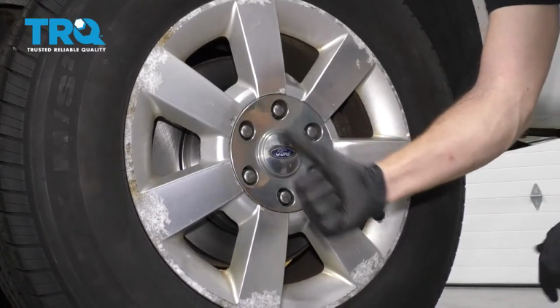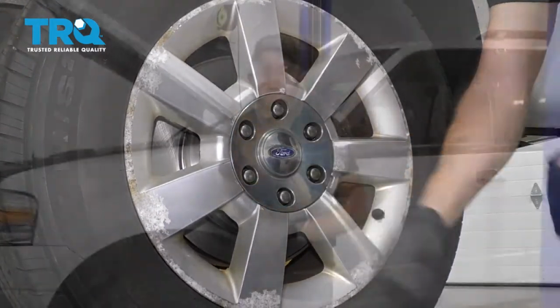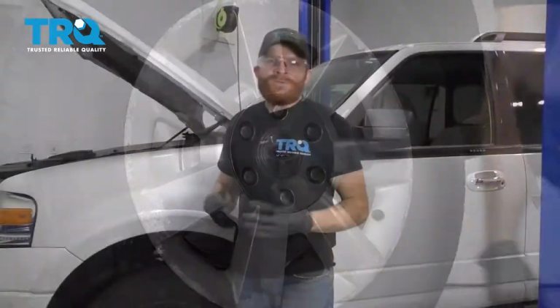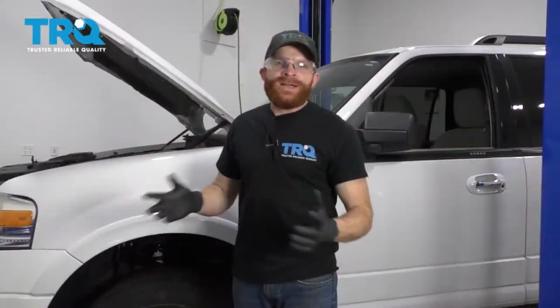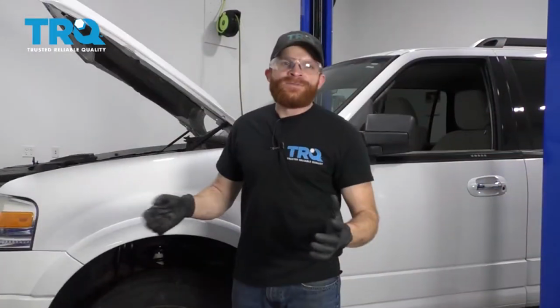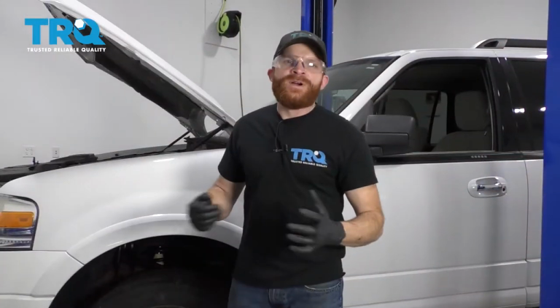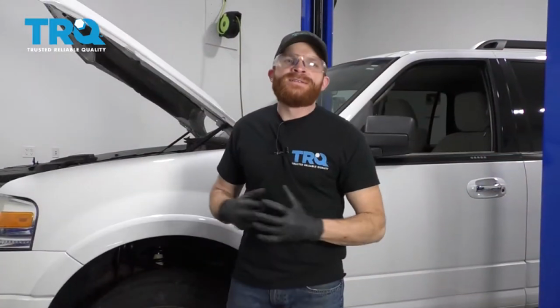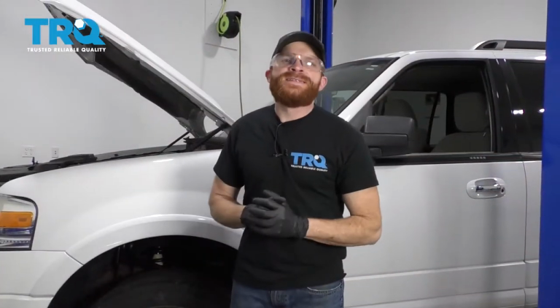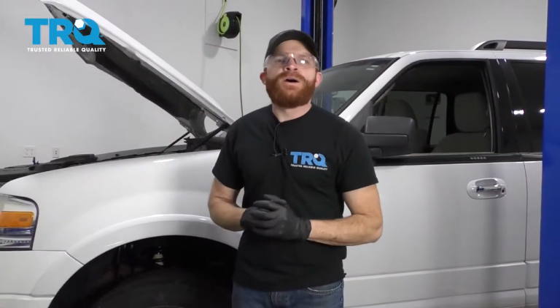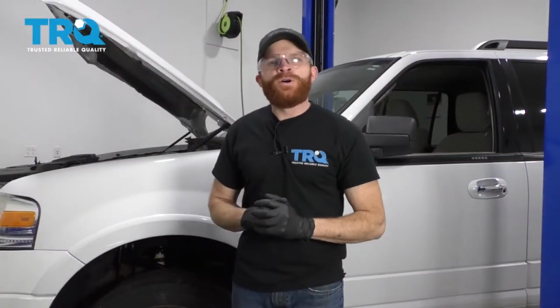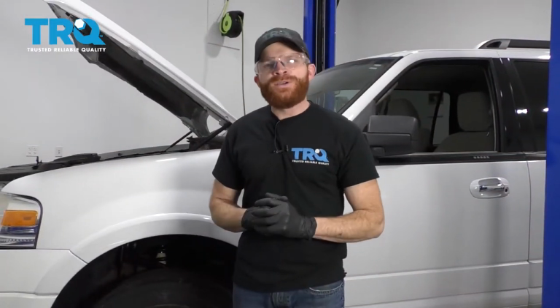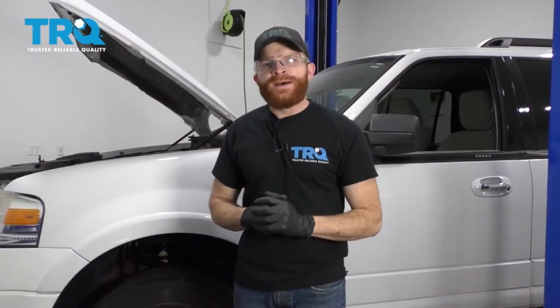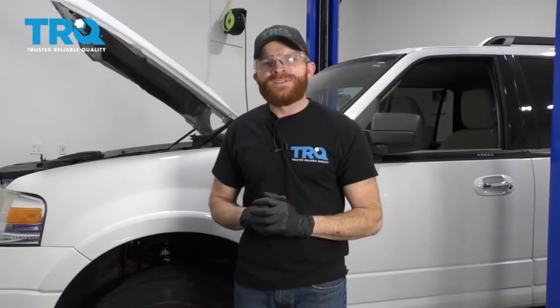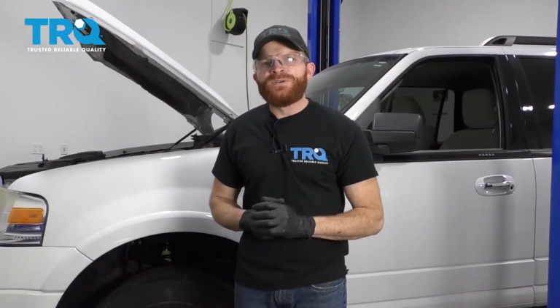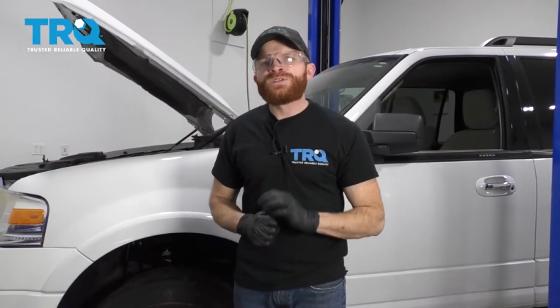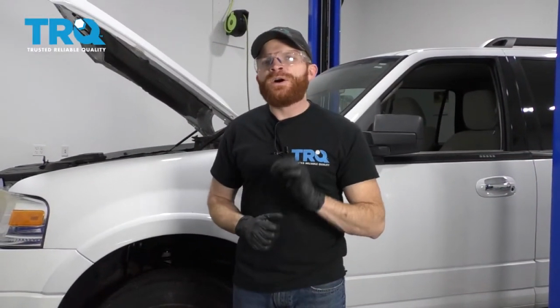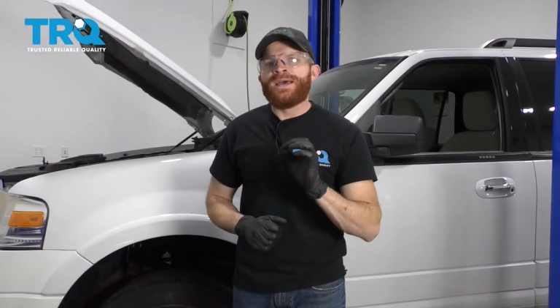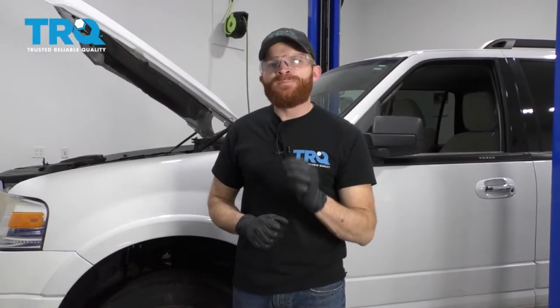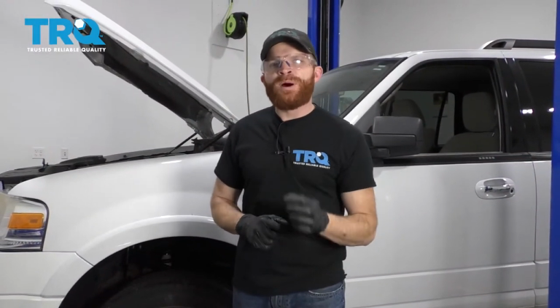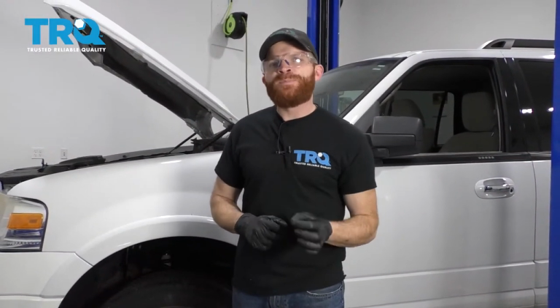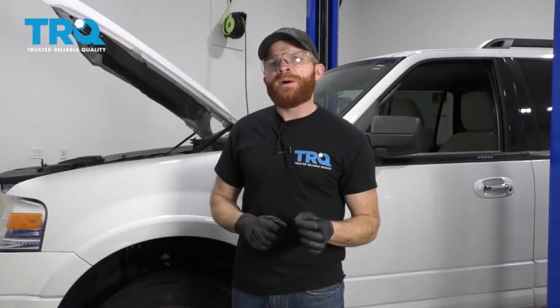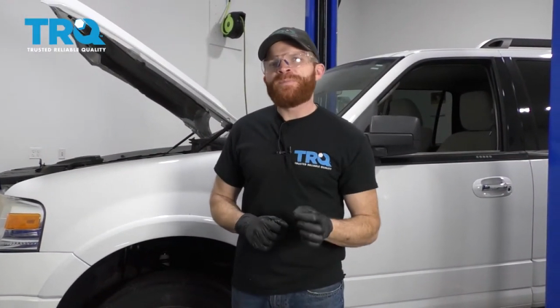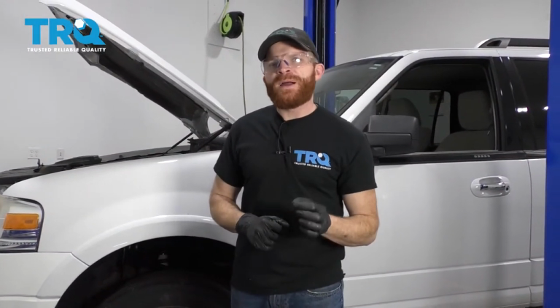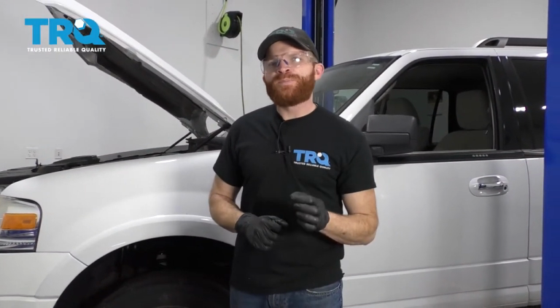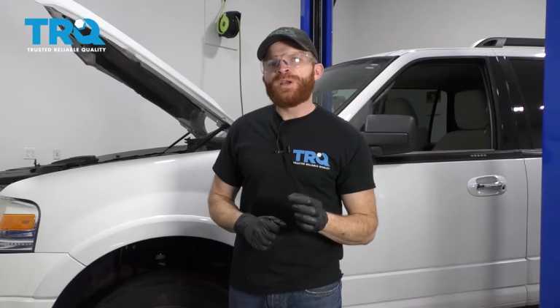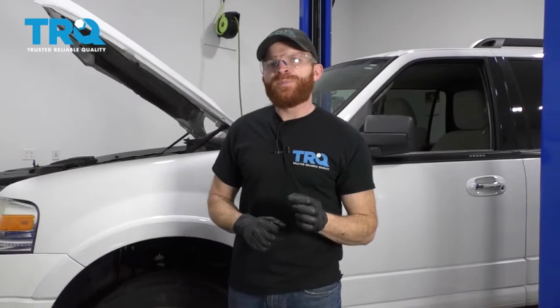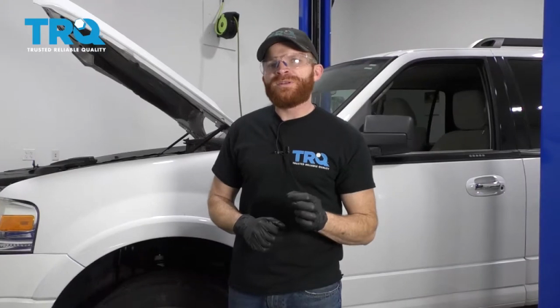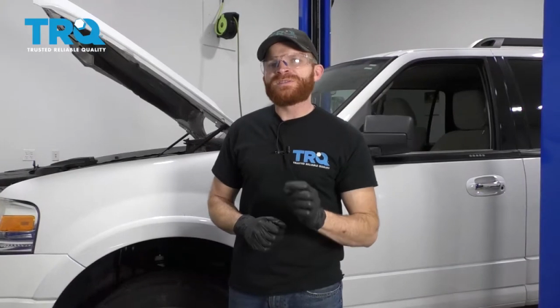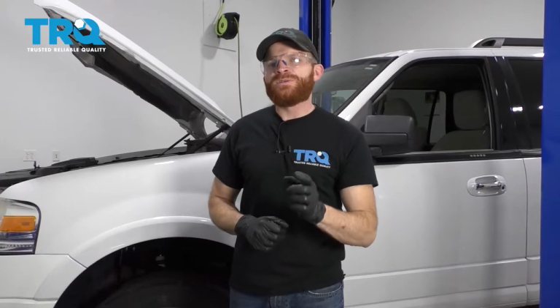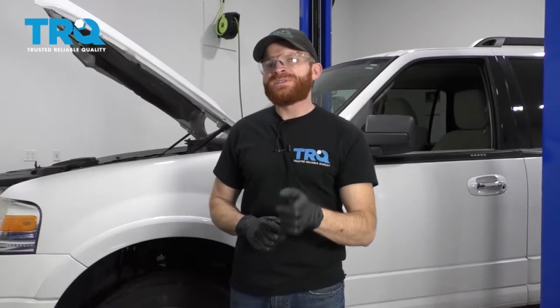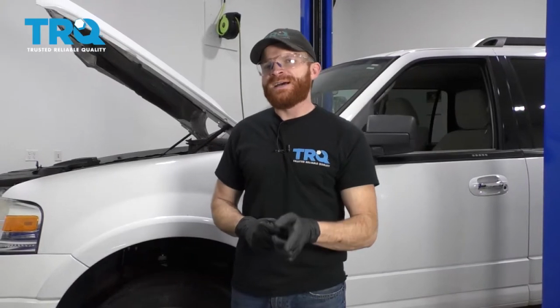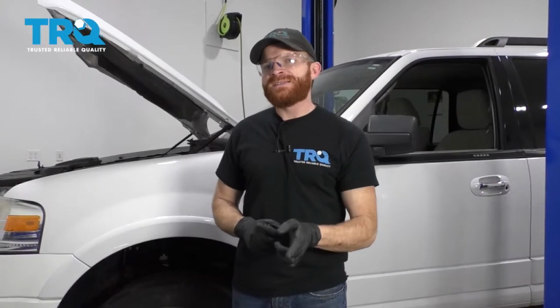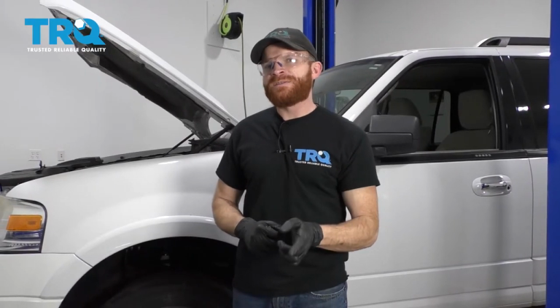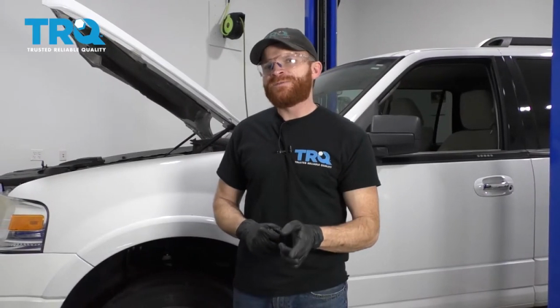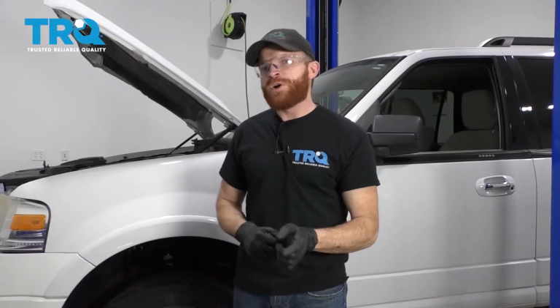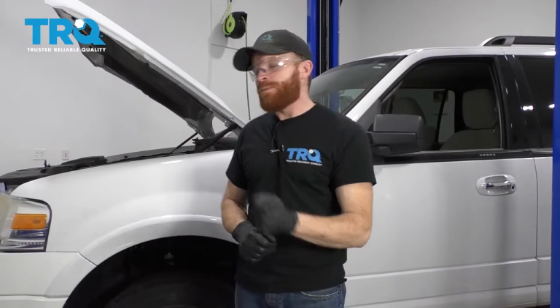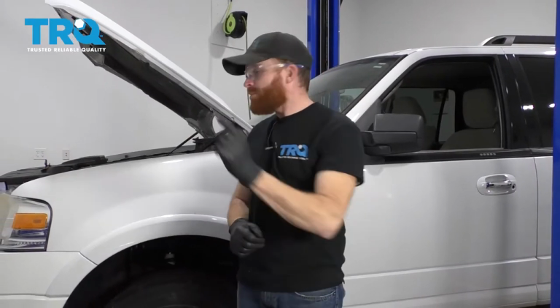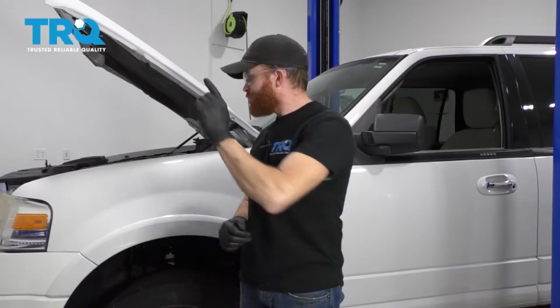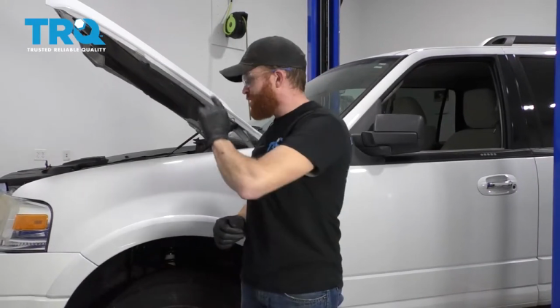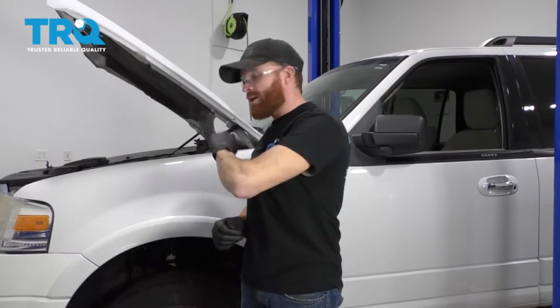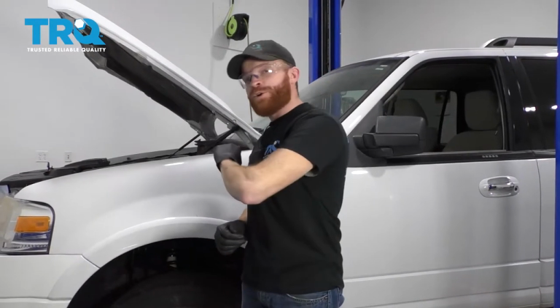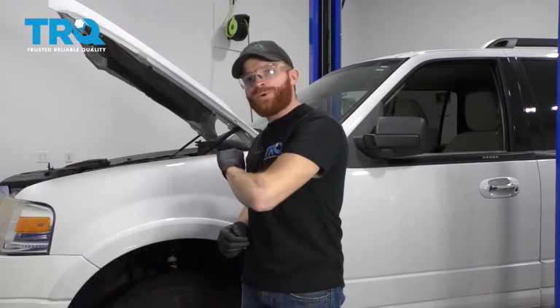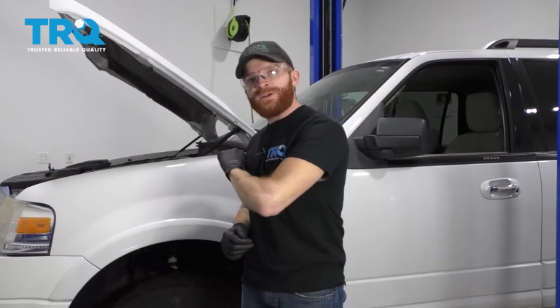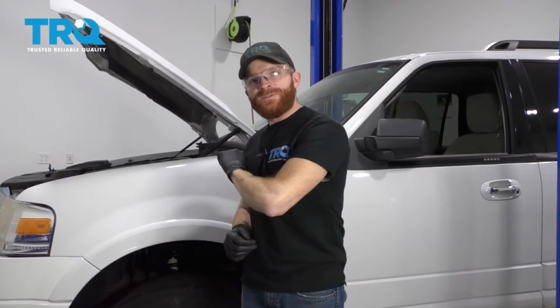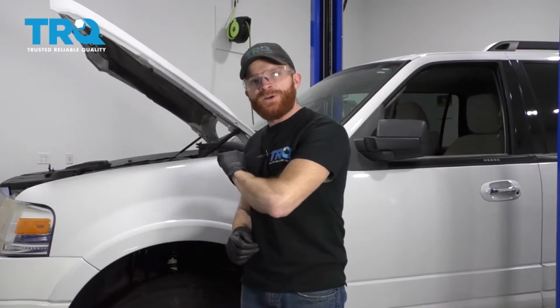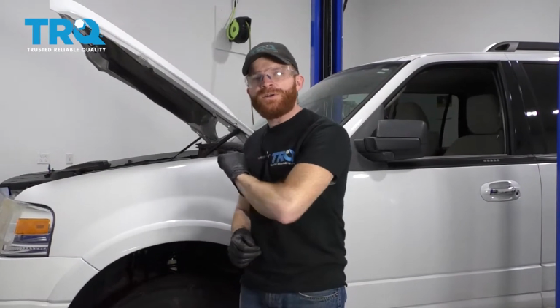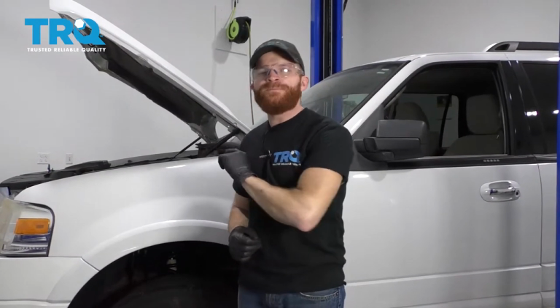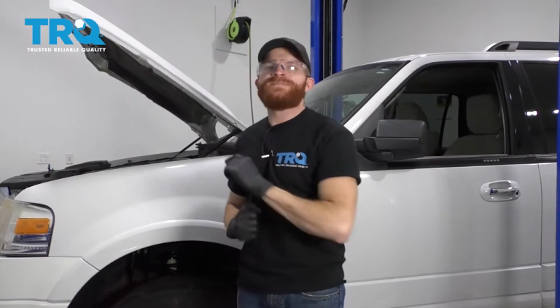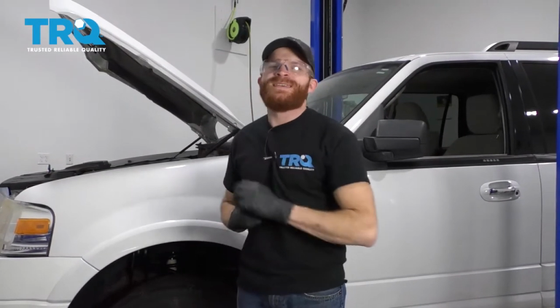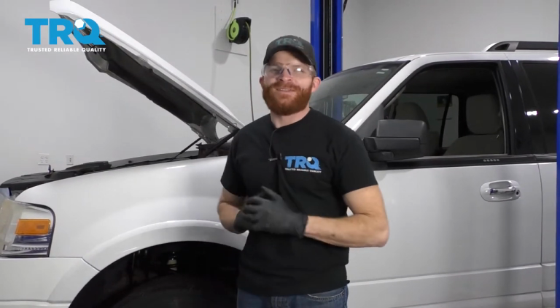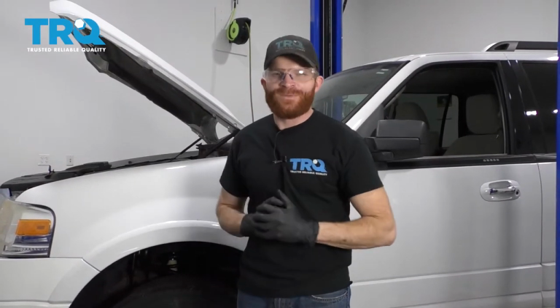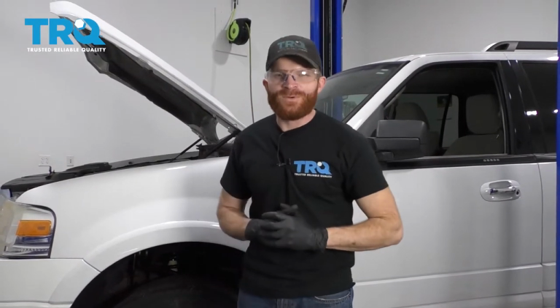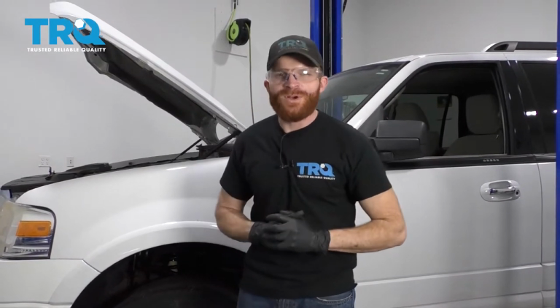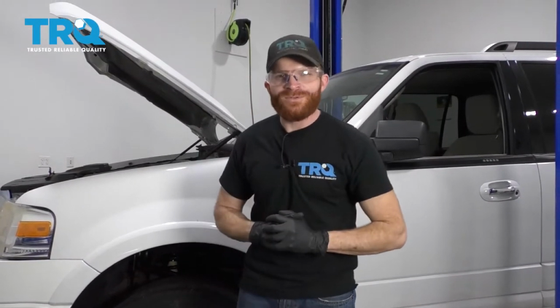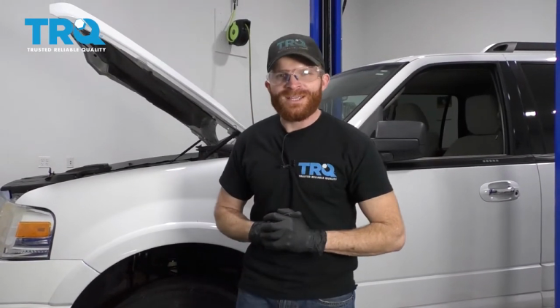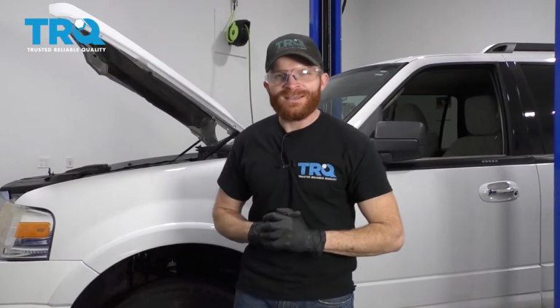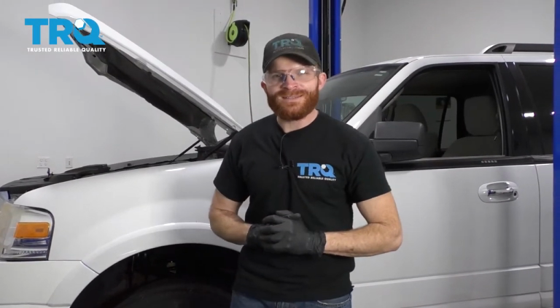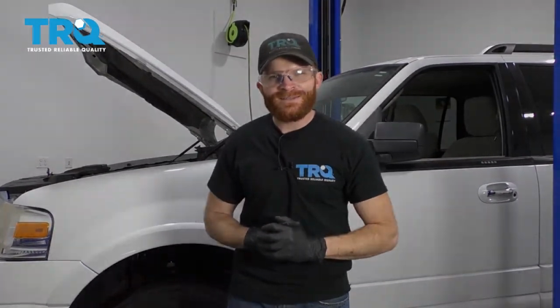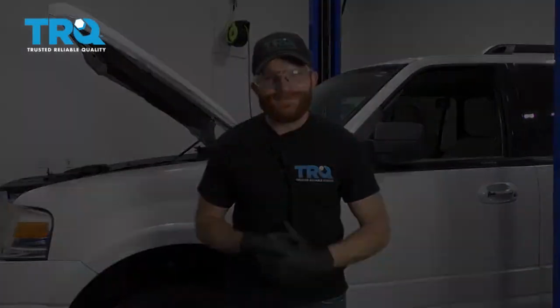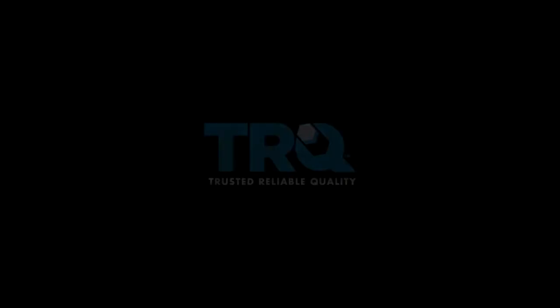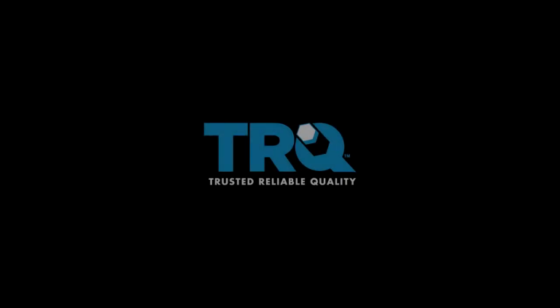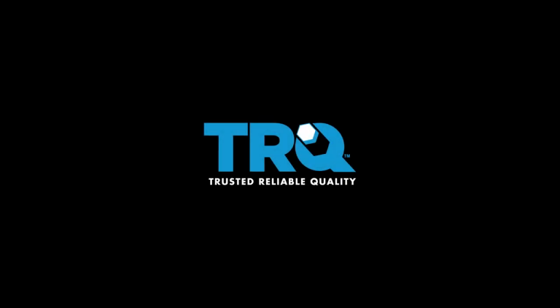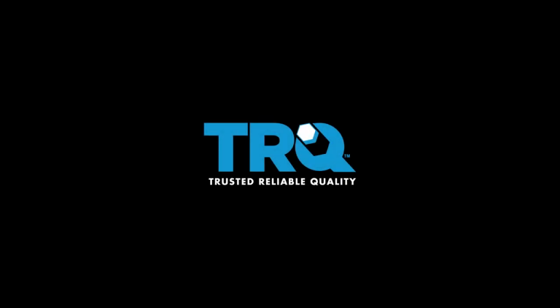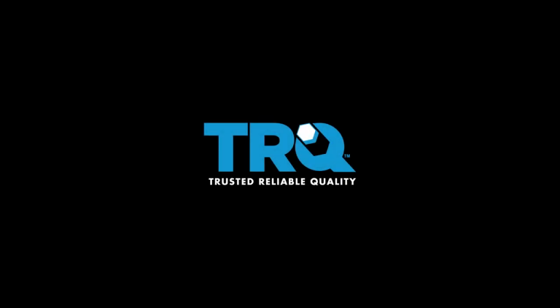All right, friends. Now all you have to do is go ahead and pump up that brake pedal so it's nice and firm. Check your brake fluid. Finally, take it for a road test.